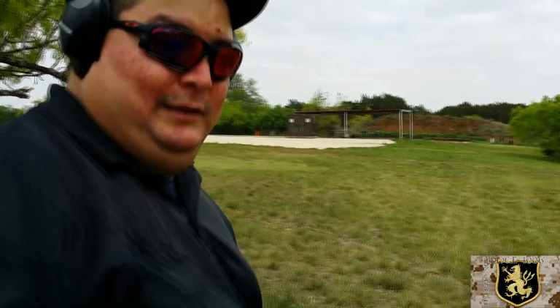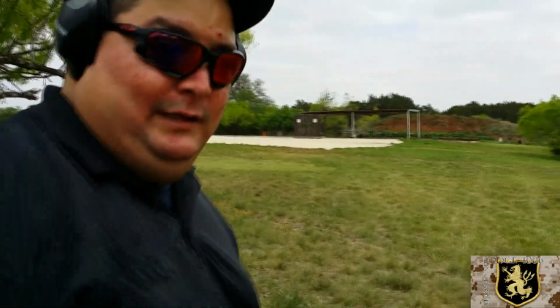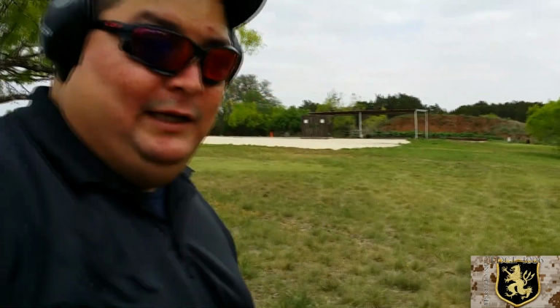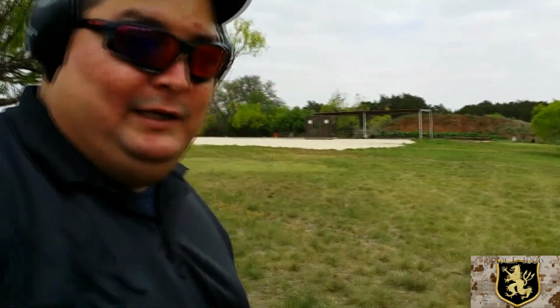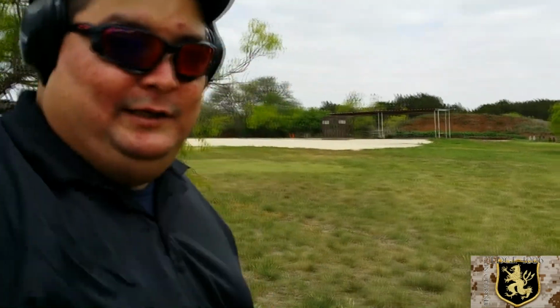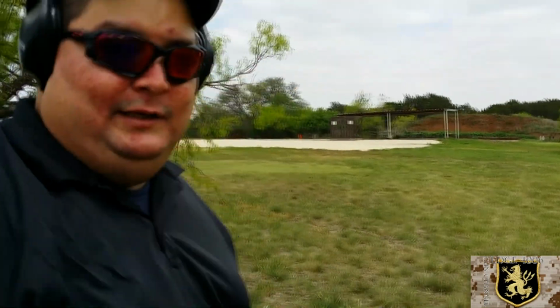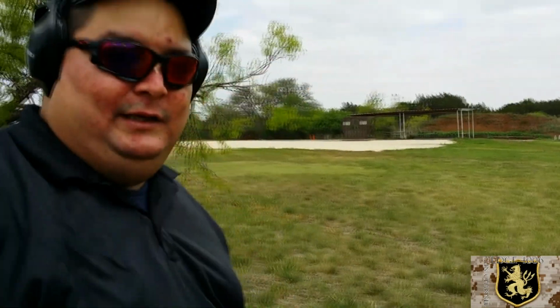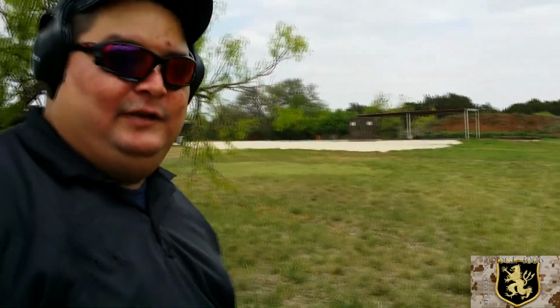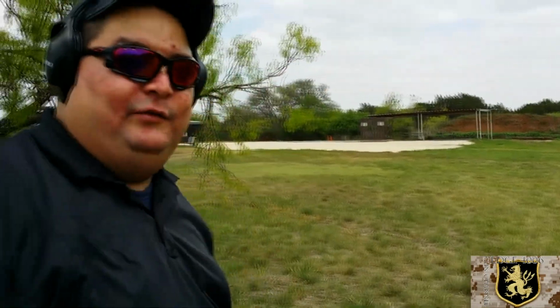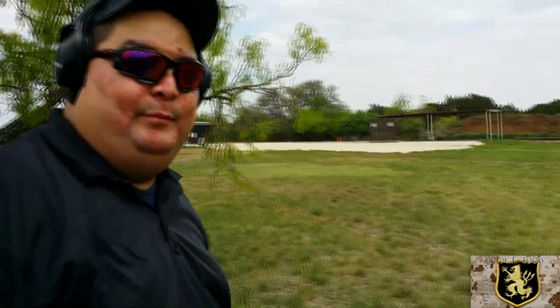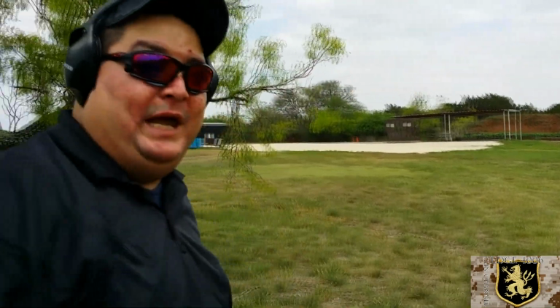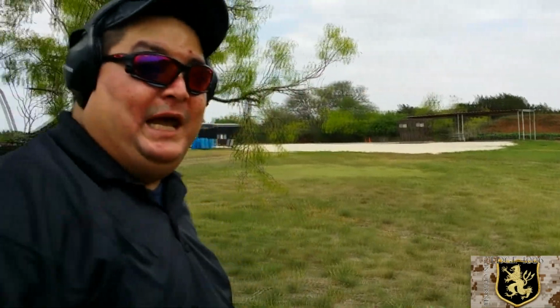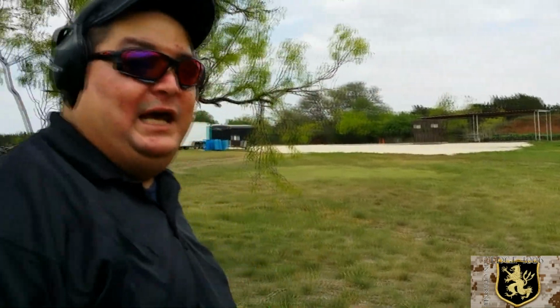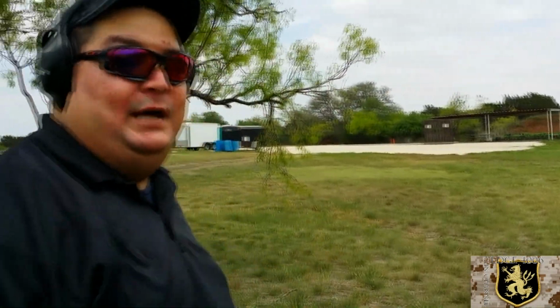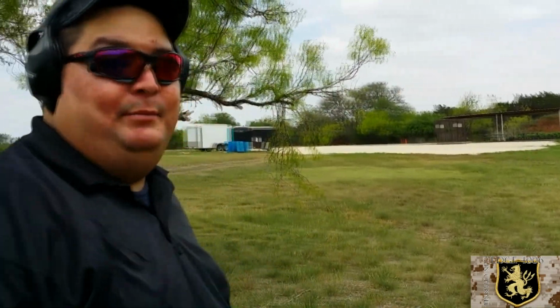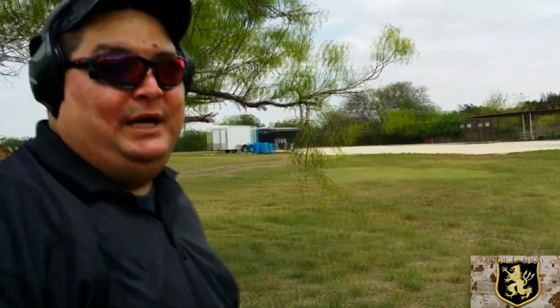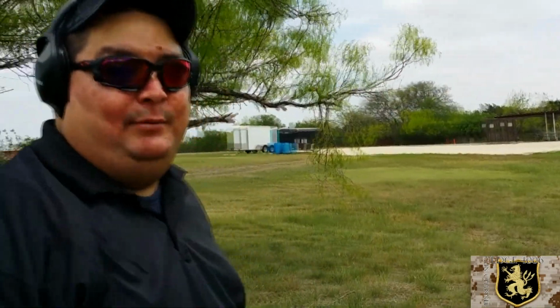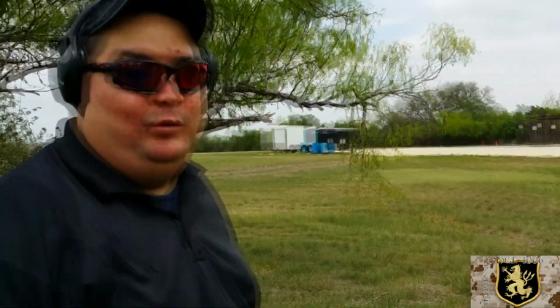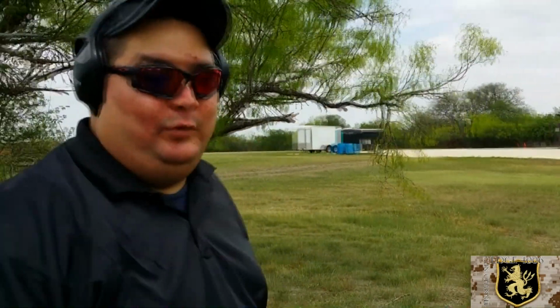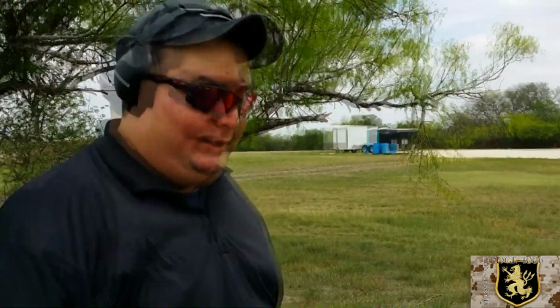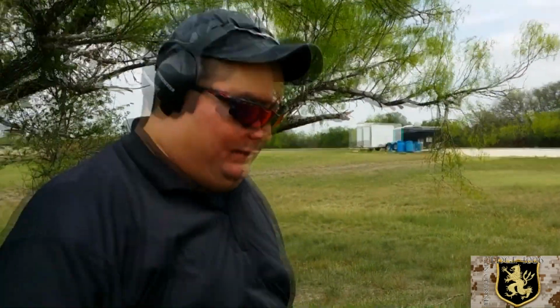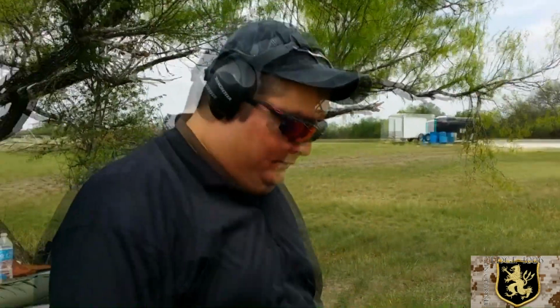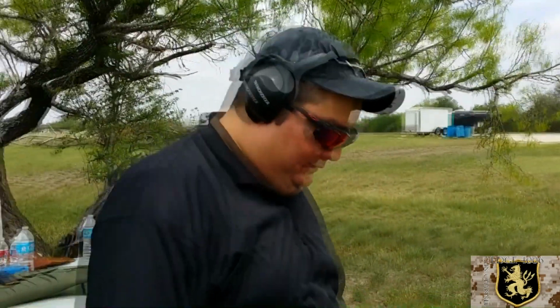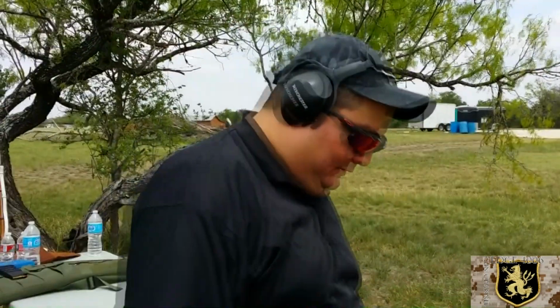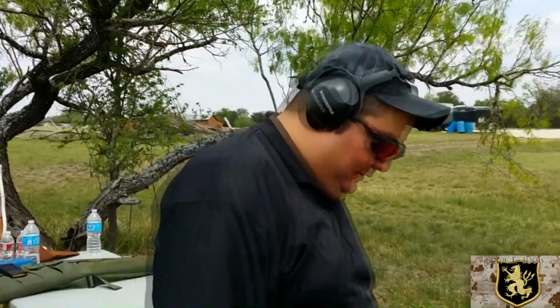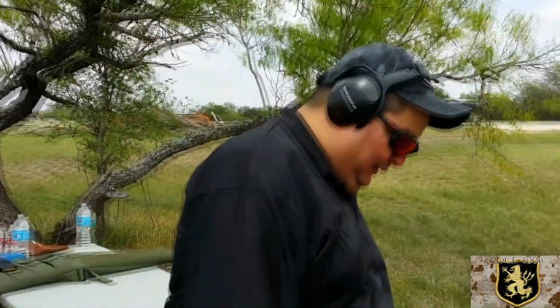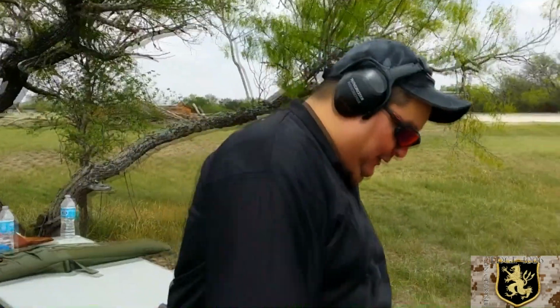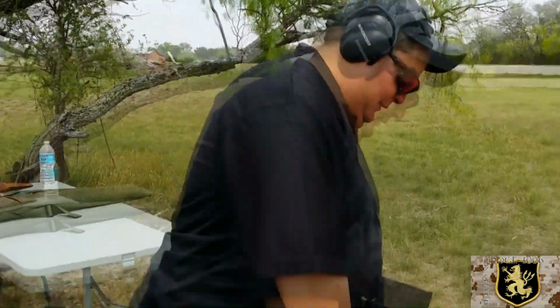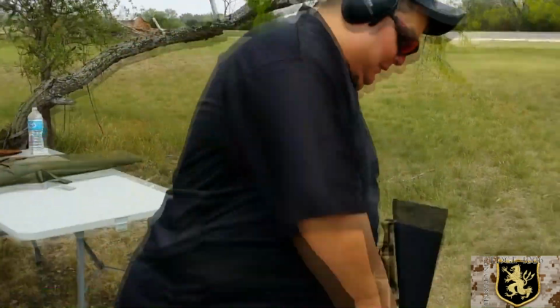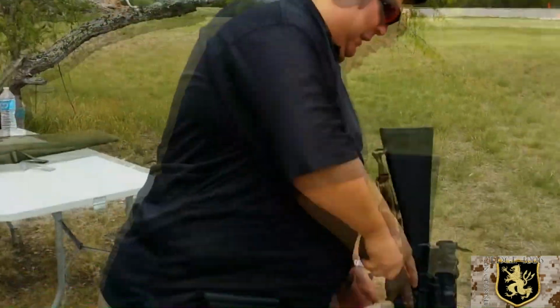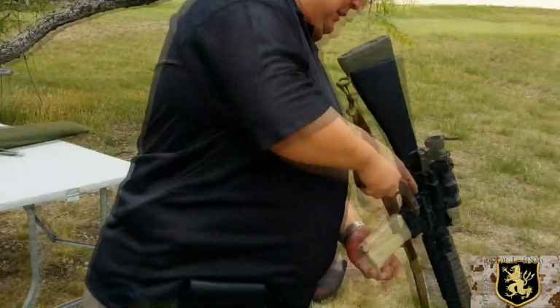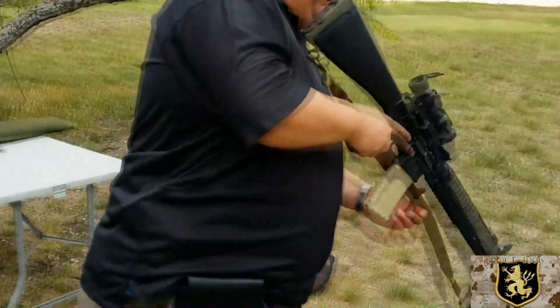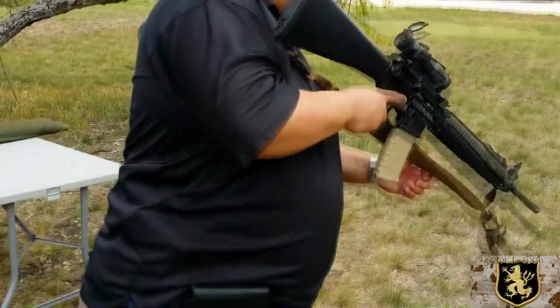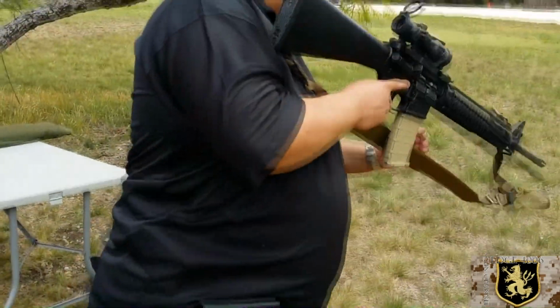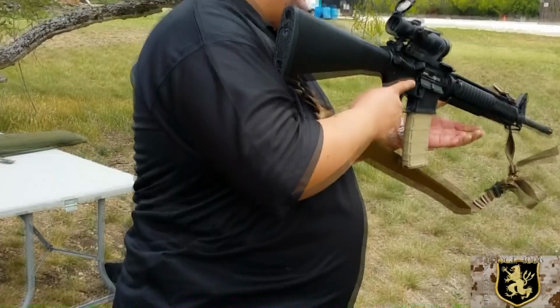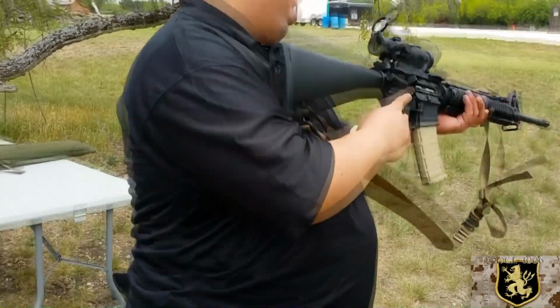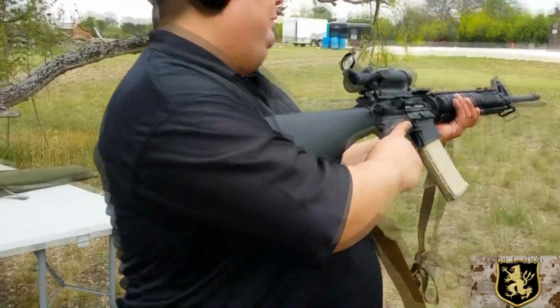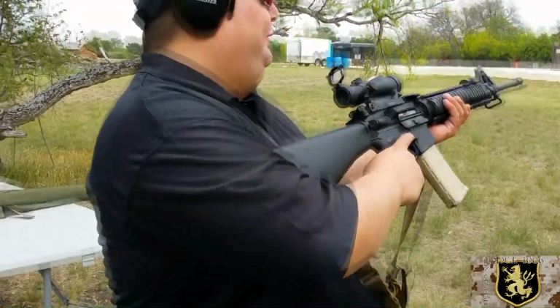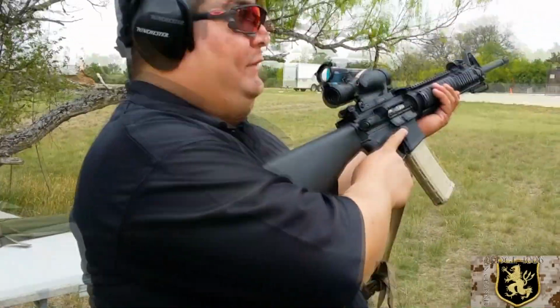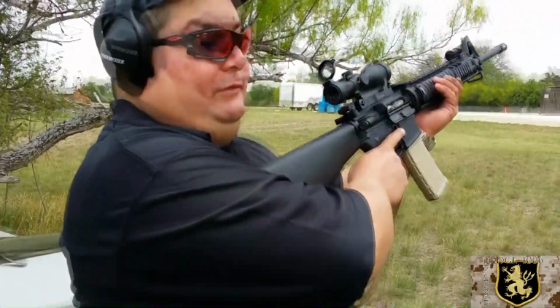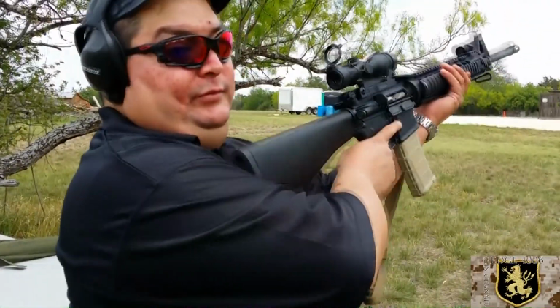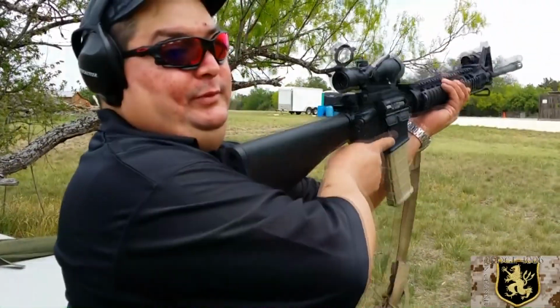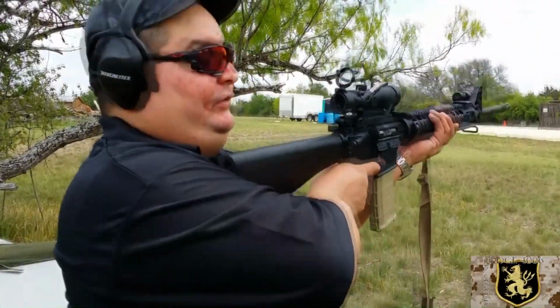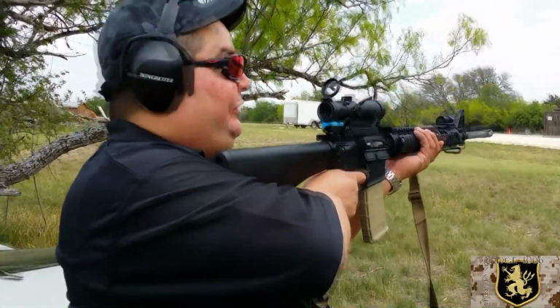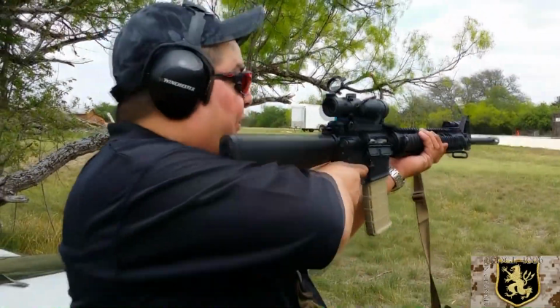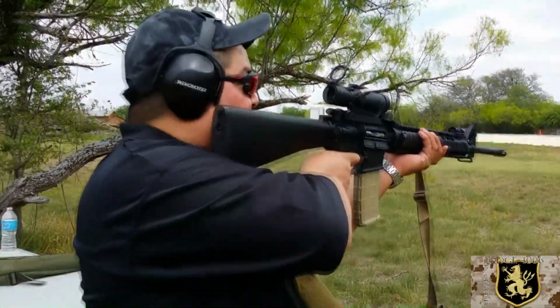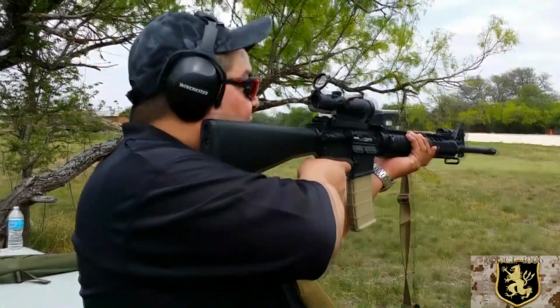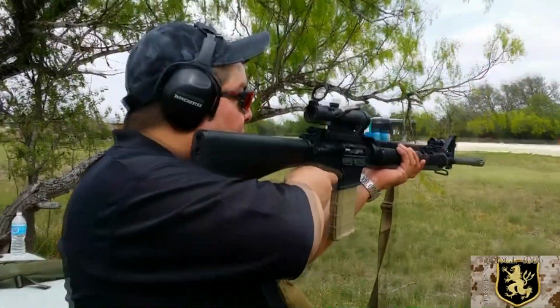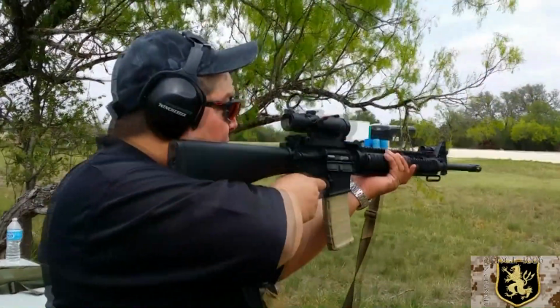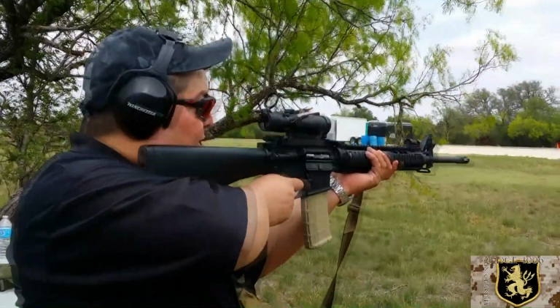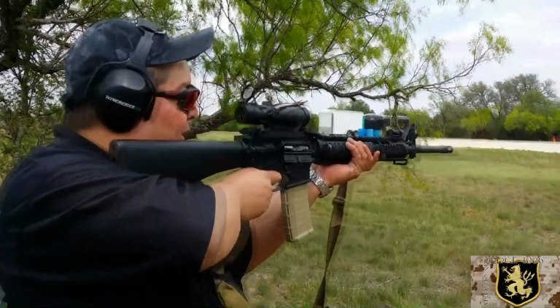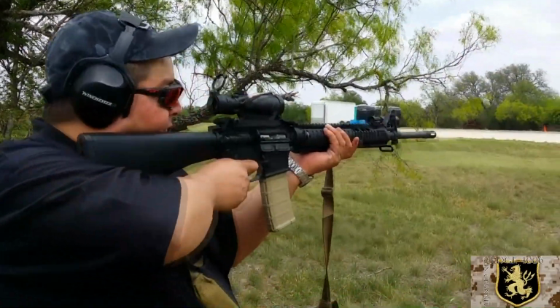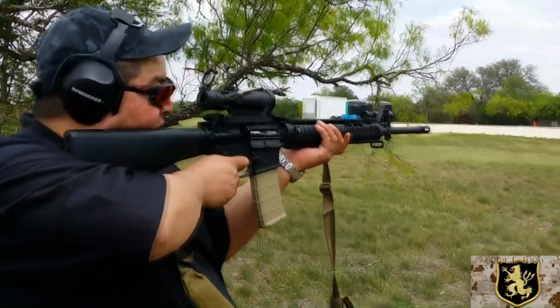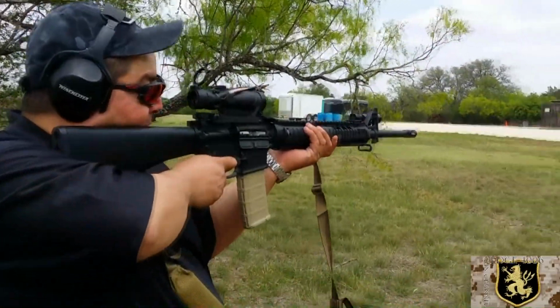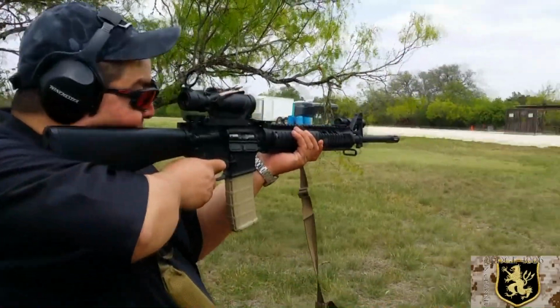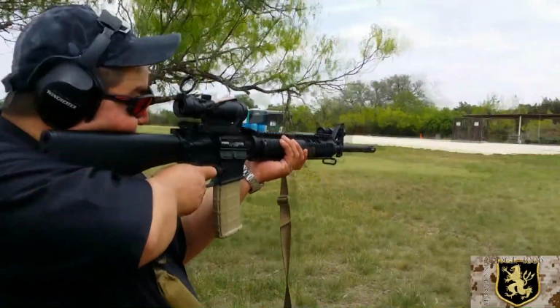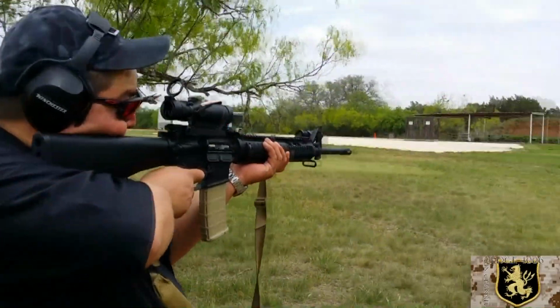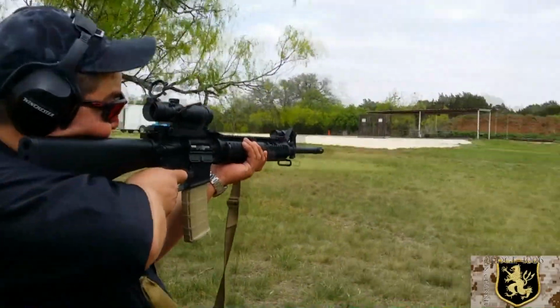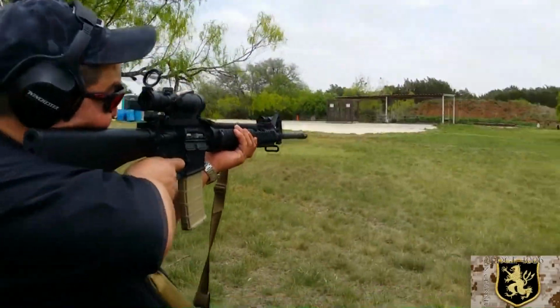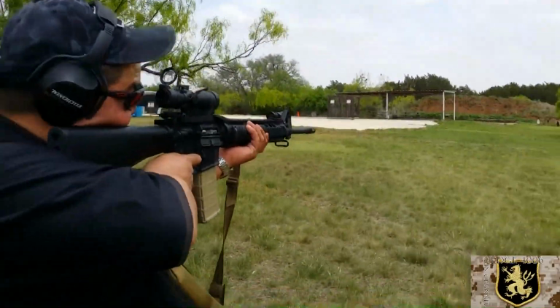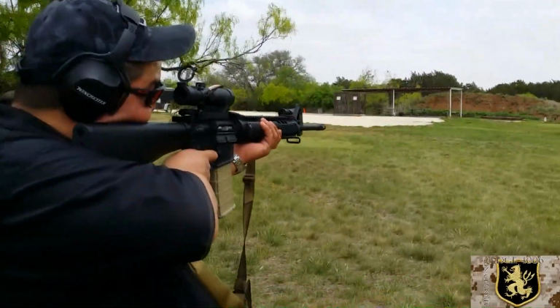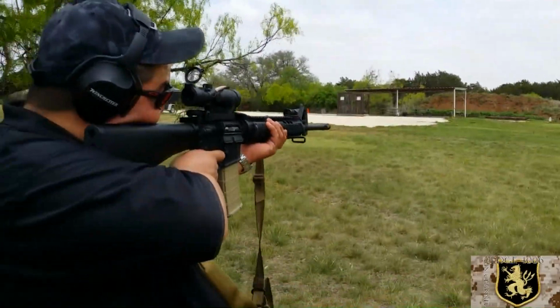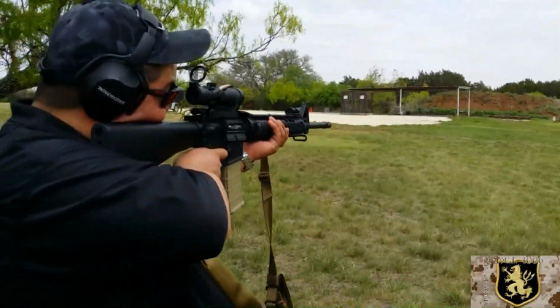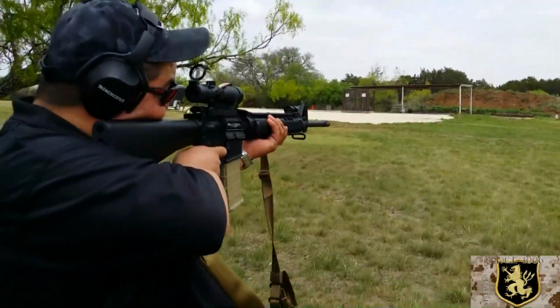And it is a bad, bad boy. I'm not the best shot in the world, folks, but this thing is hitting even the small targets we have out there.